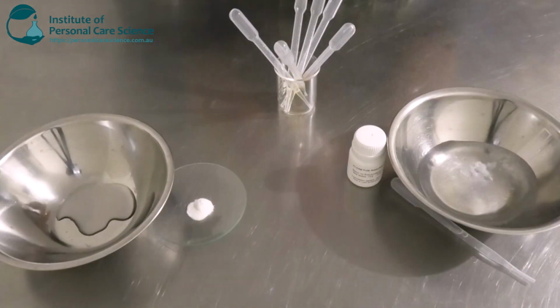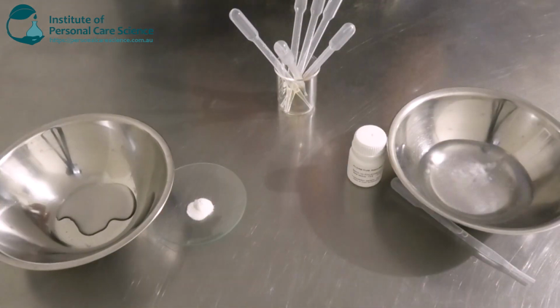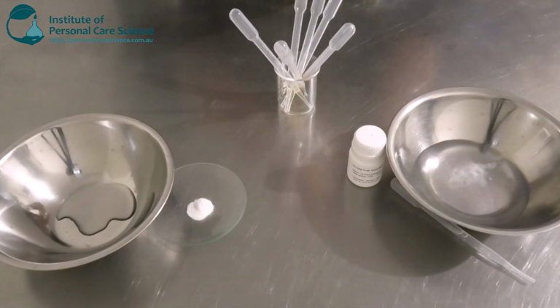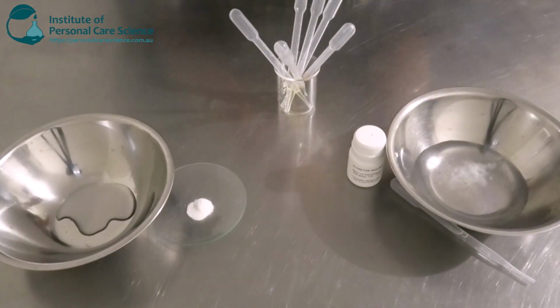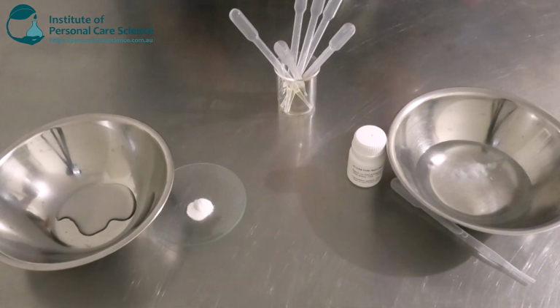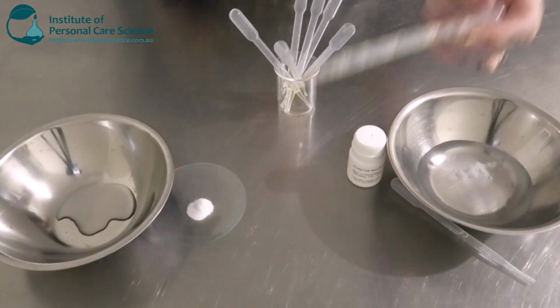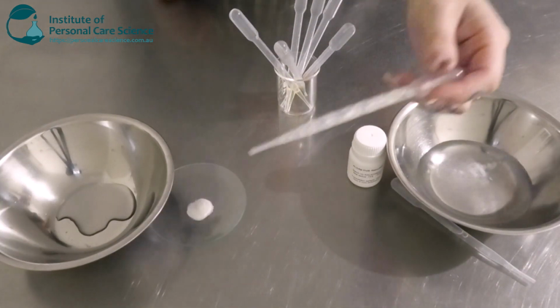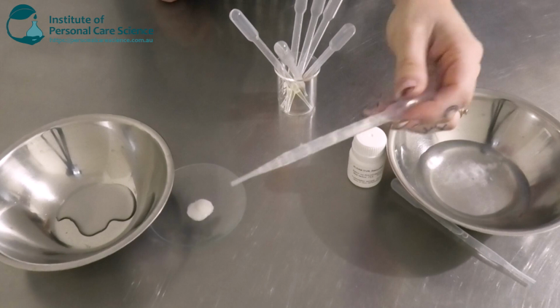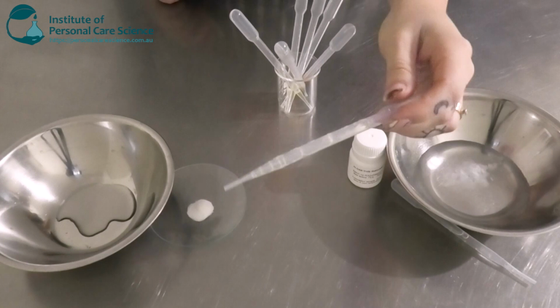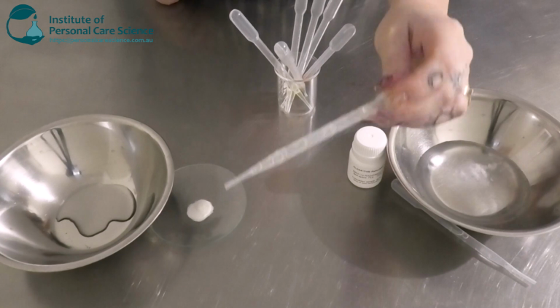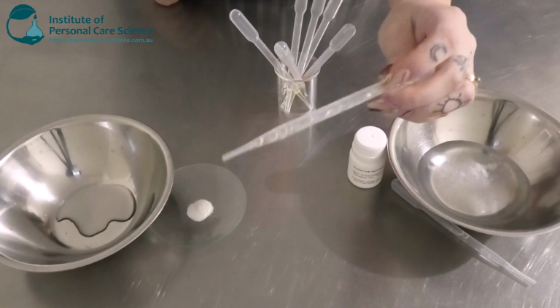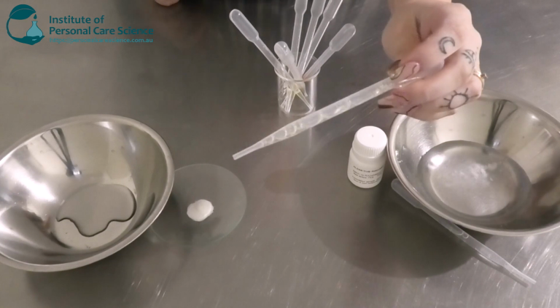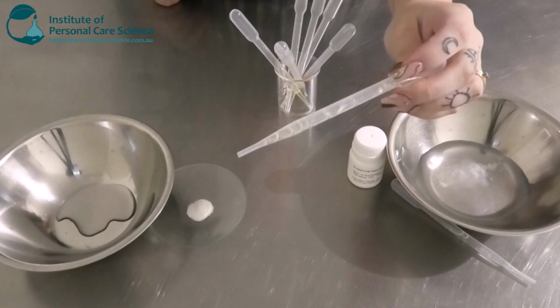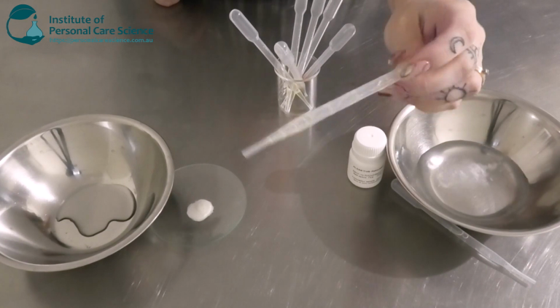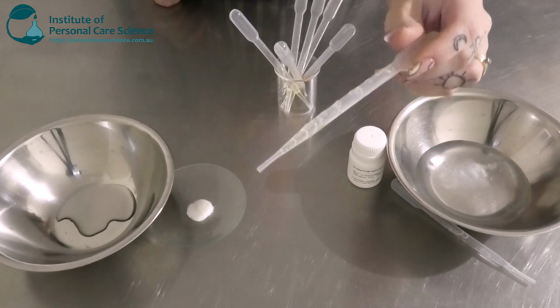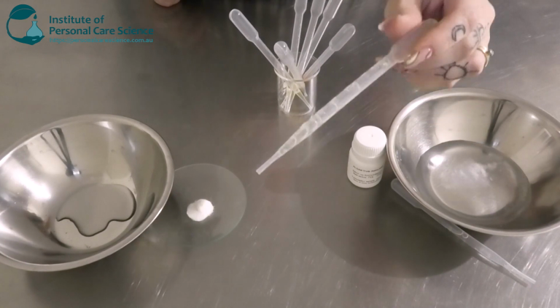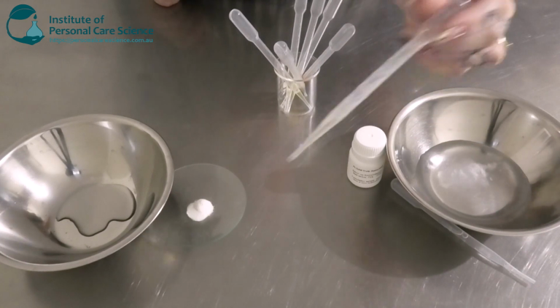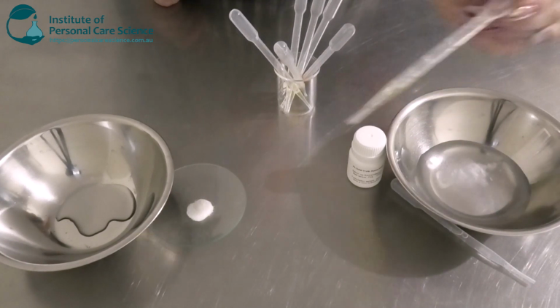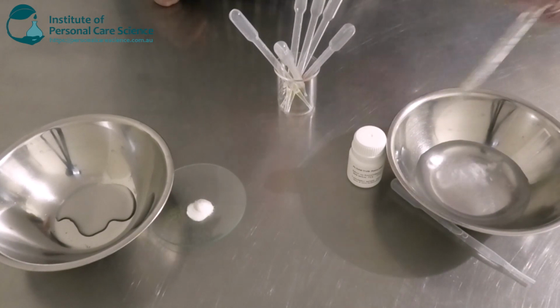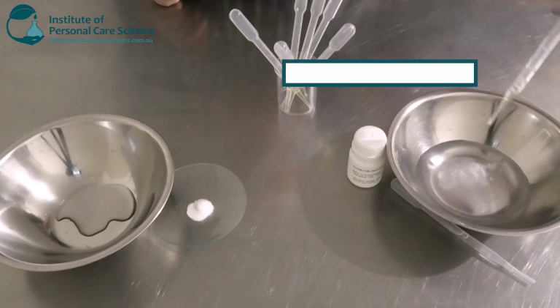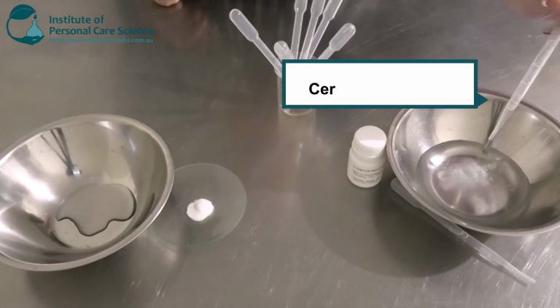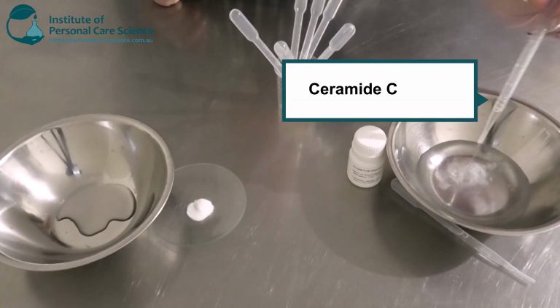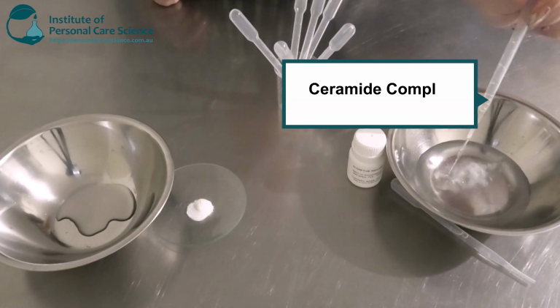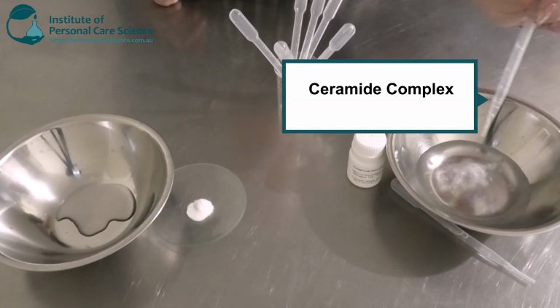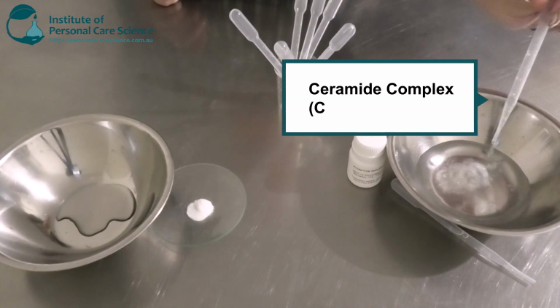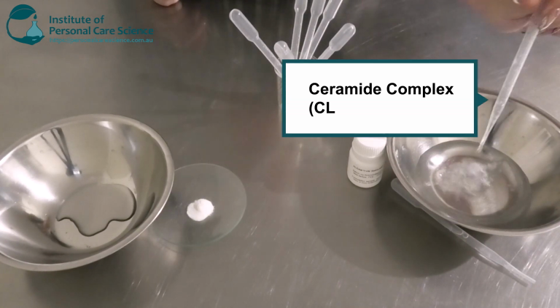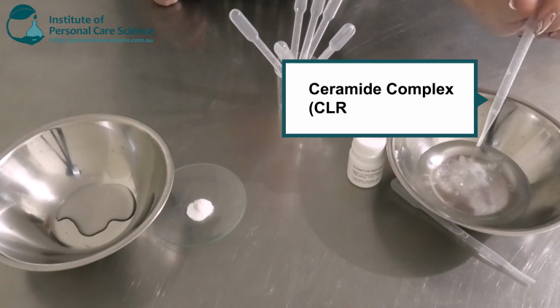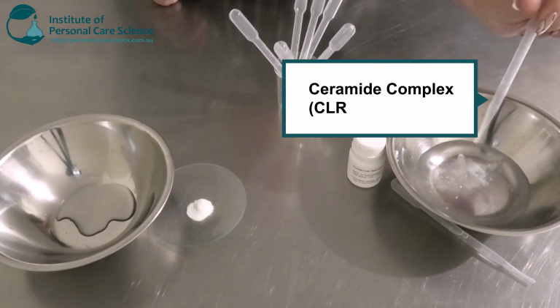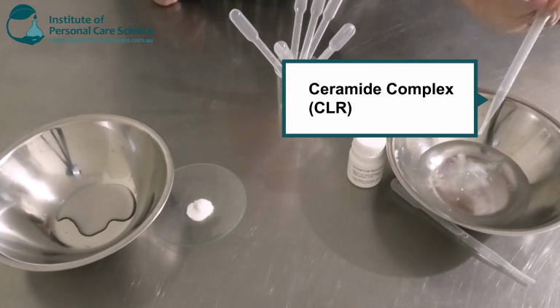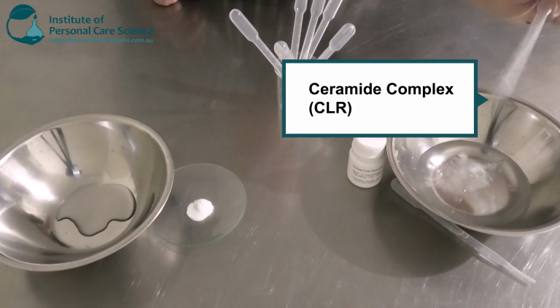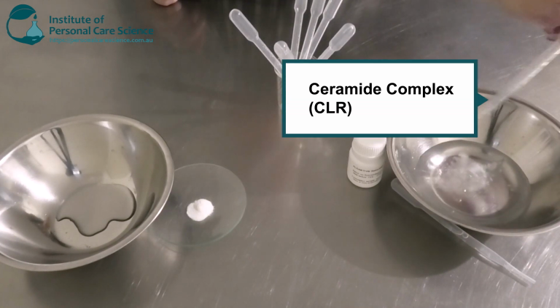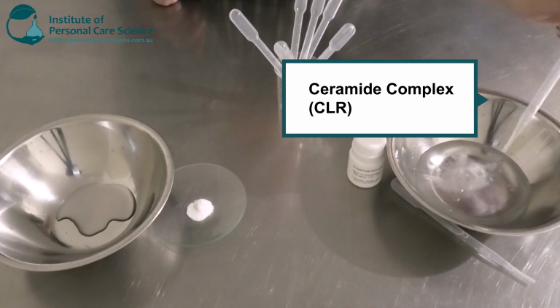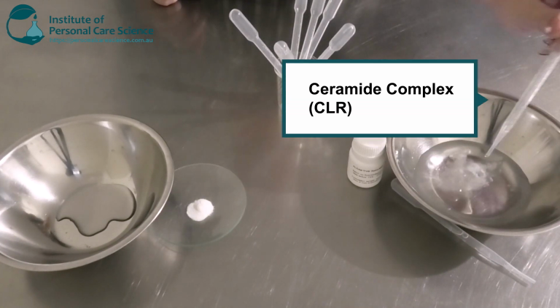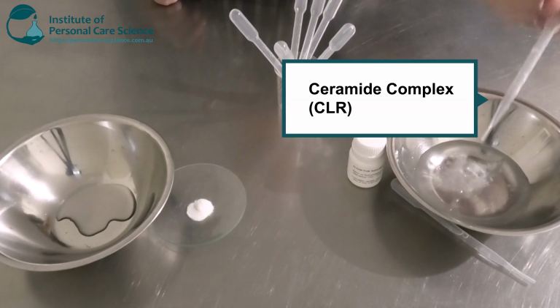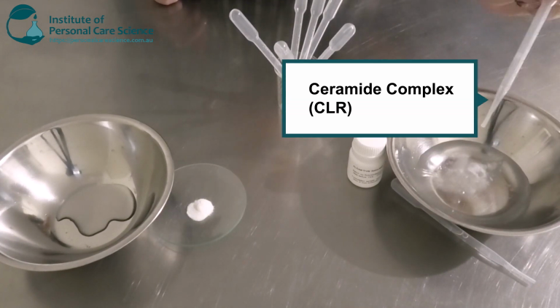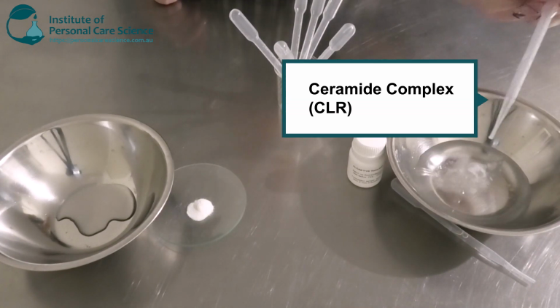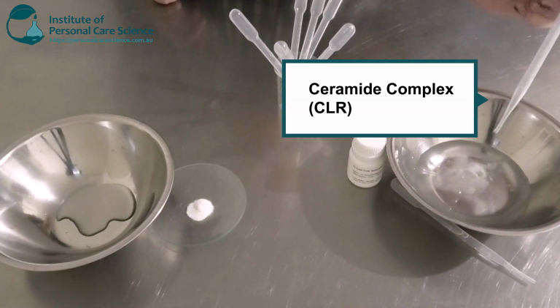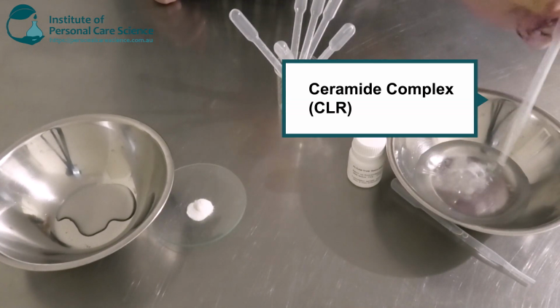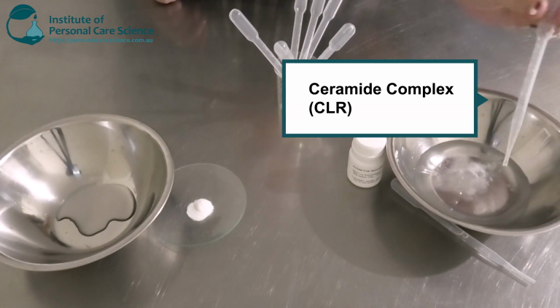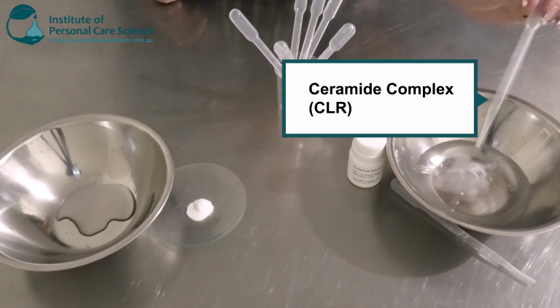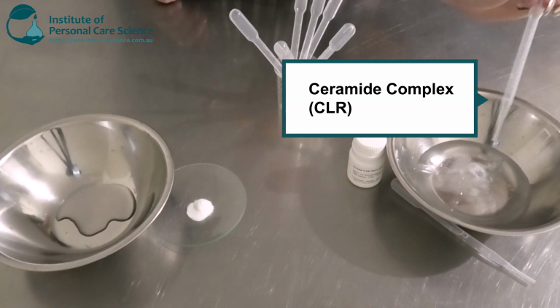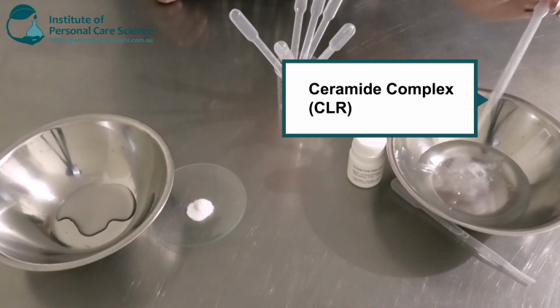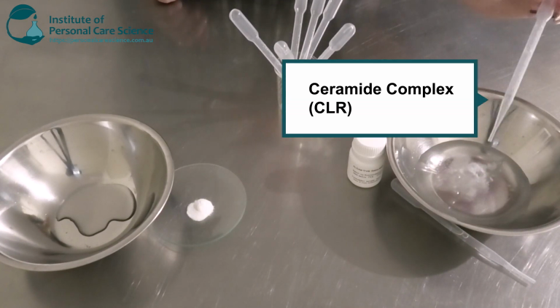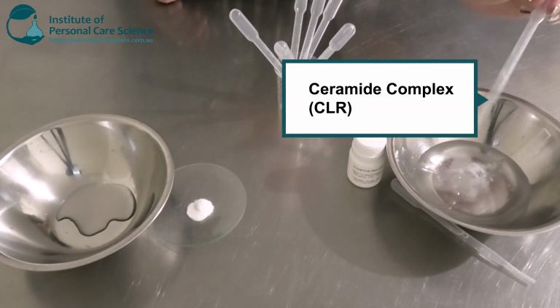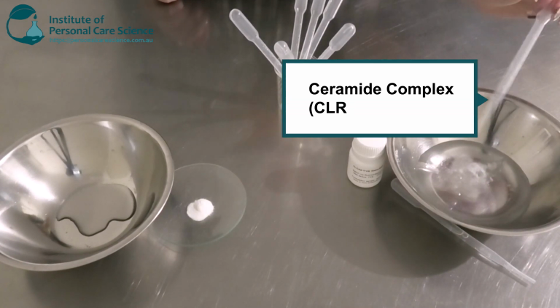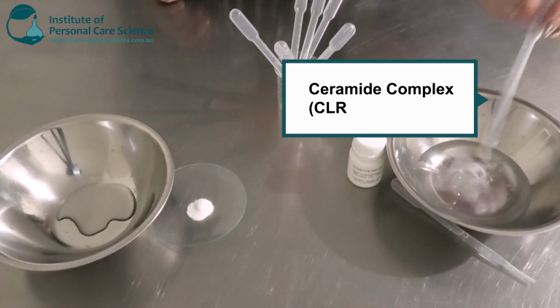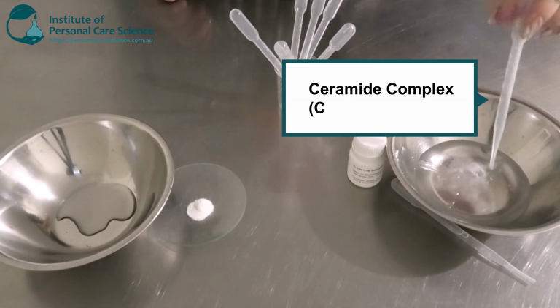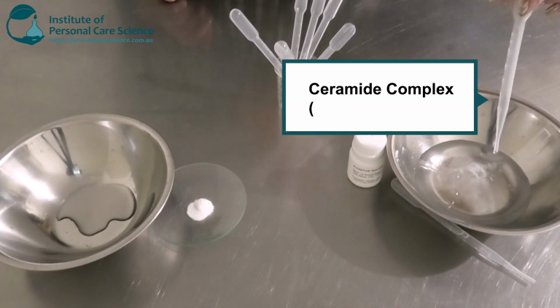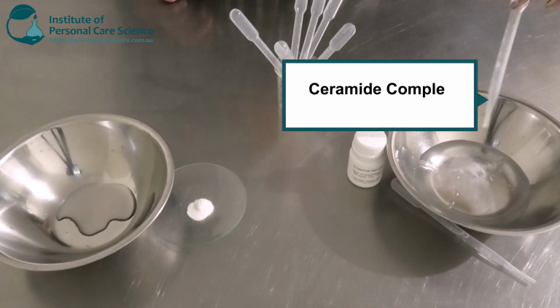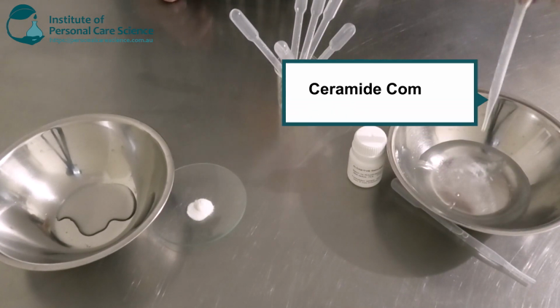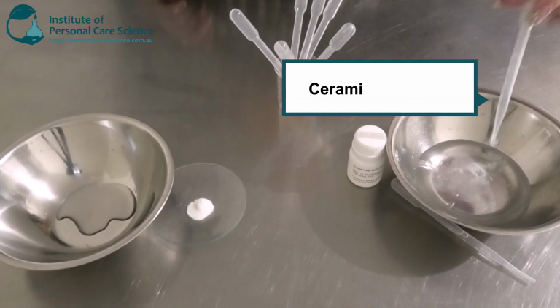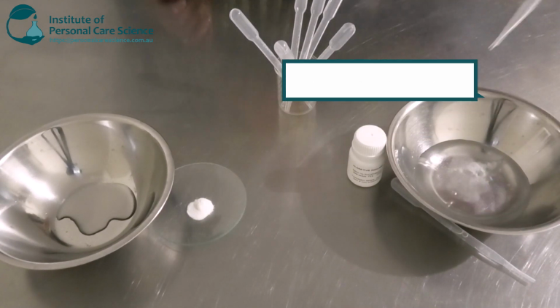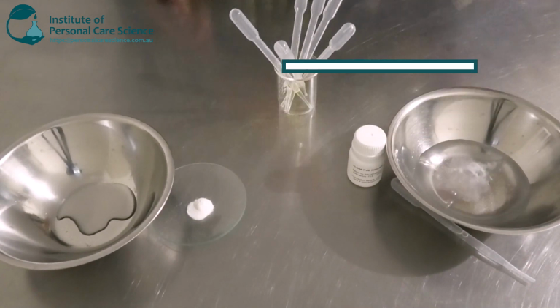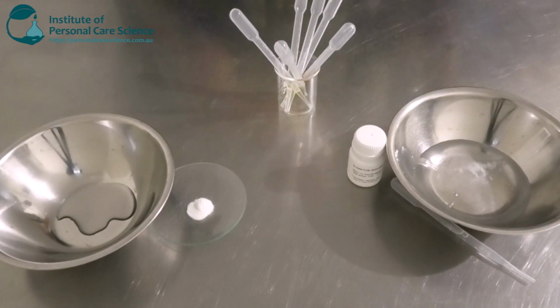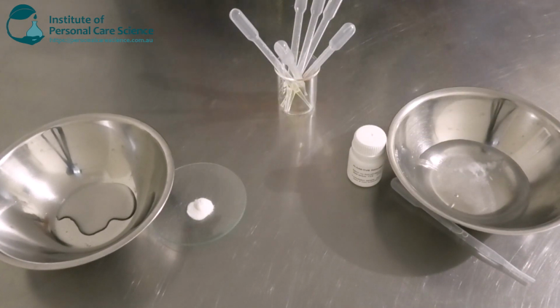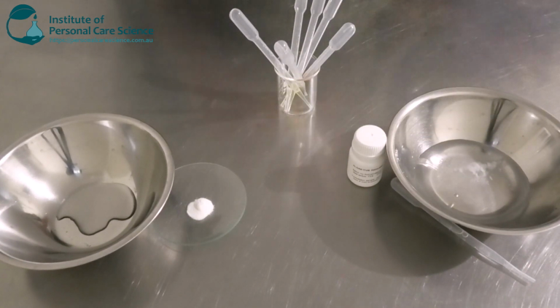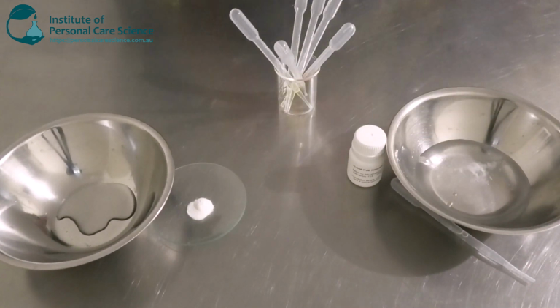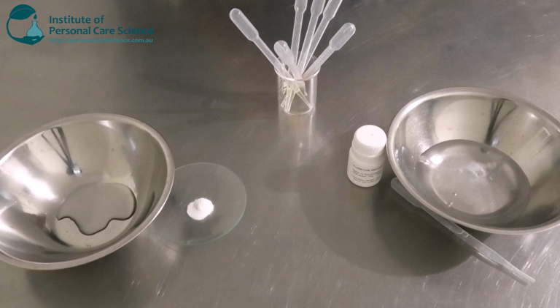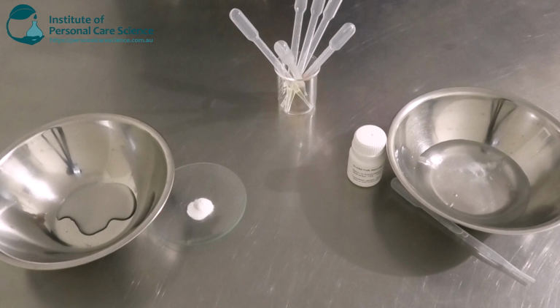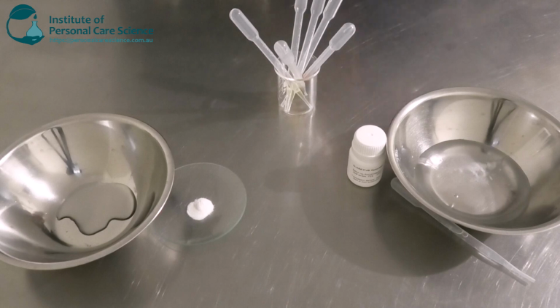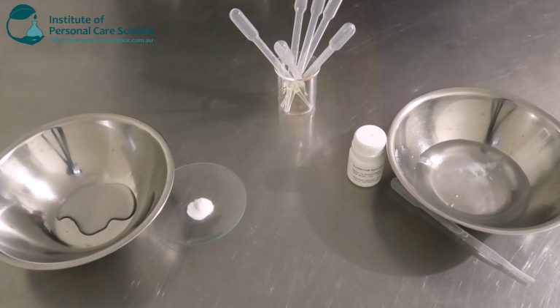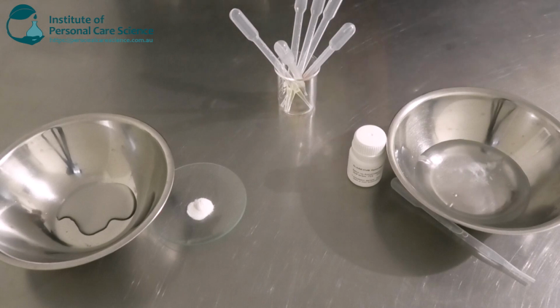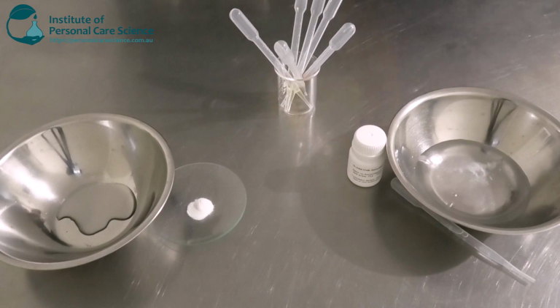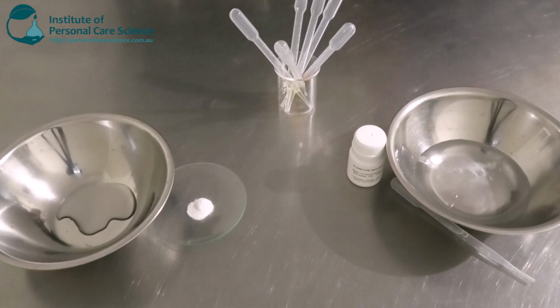Next we're going to be adding some Ceramide Complex by CLR. This is going to add some moisturization to the skin and also help the skin barrier.